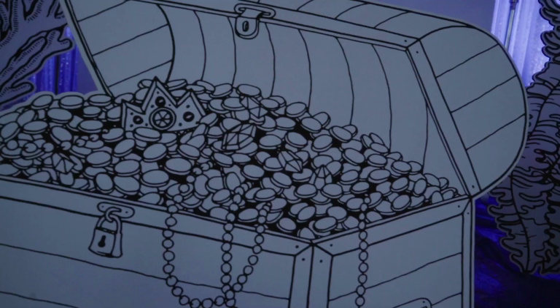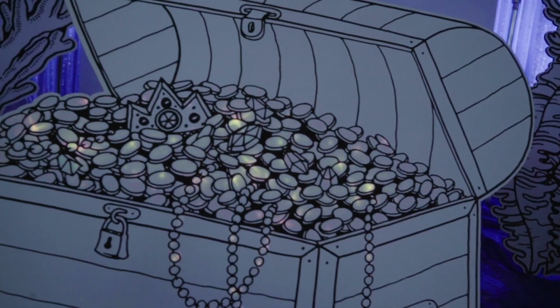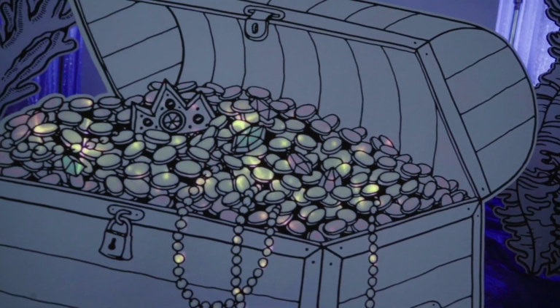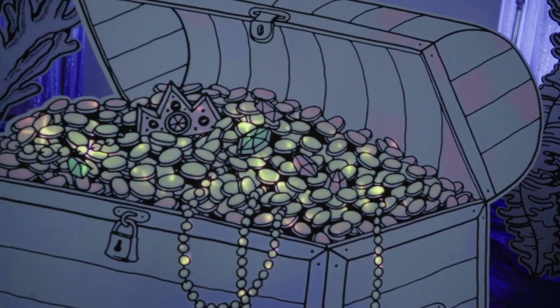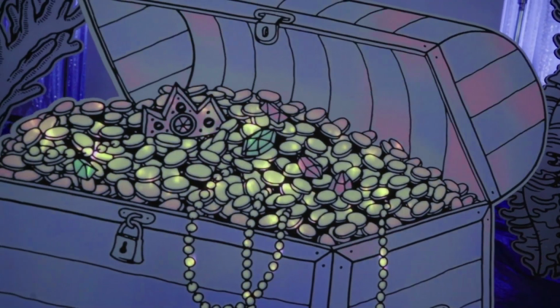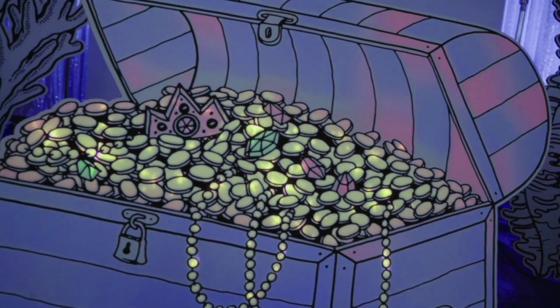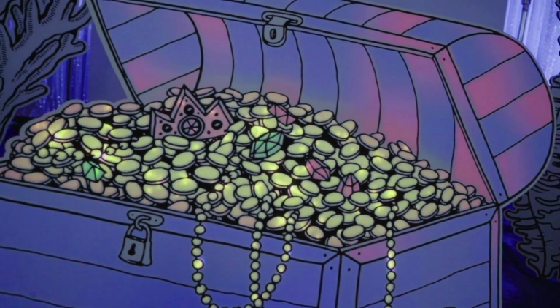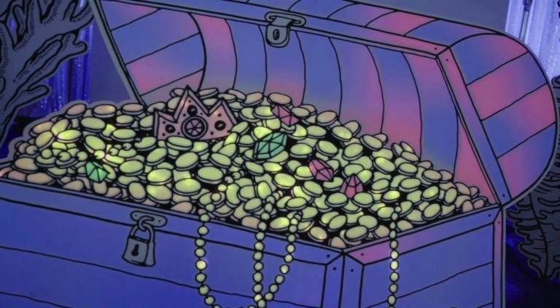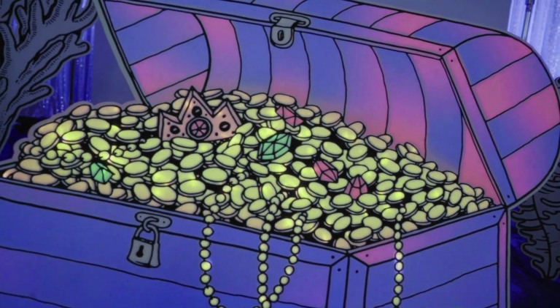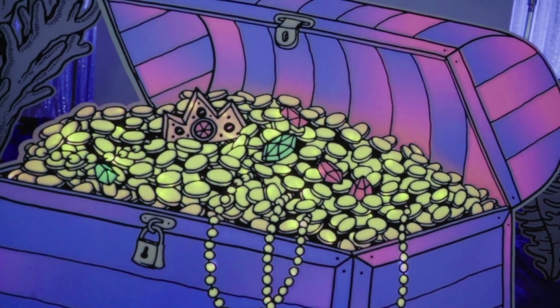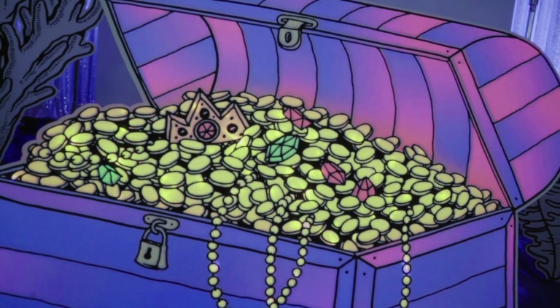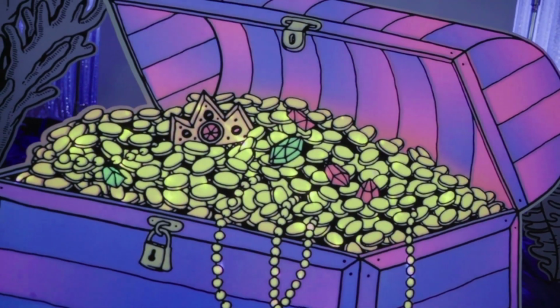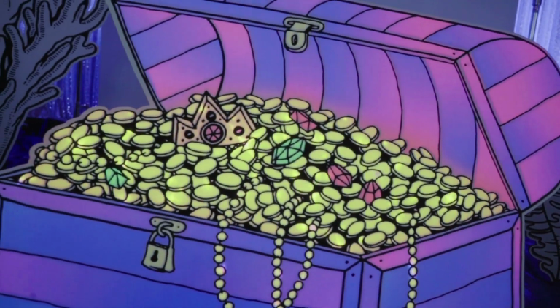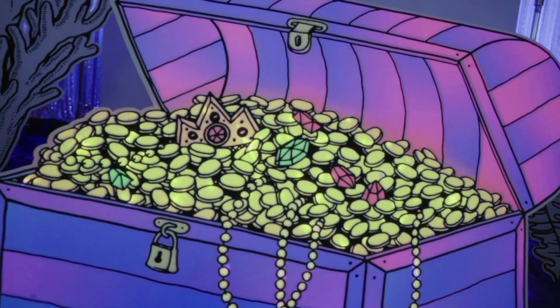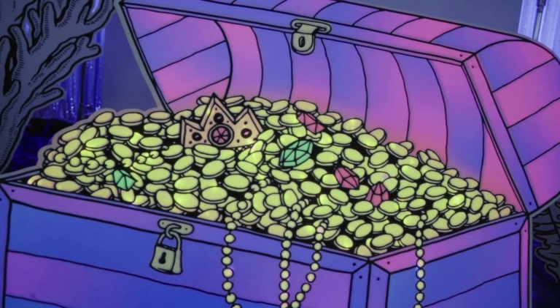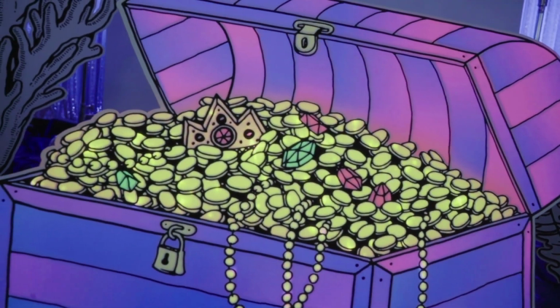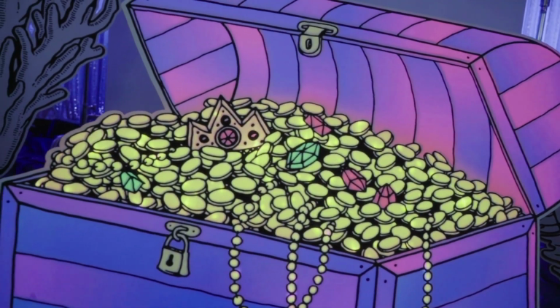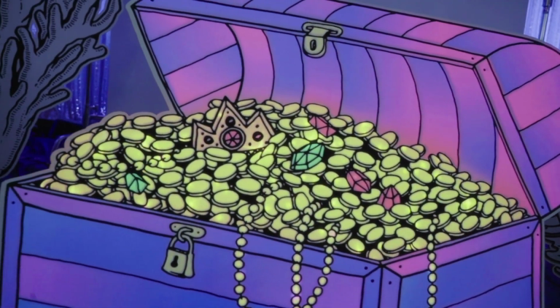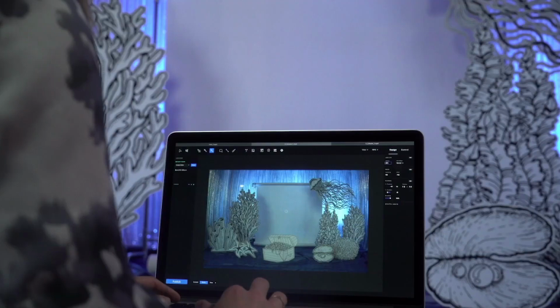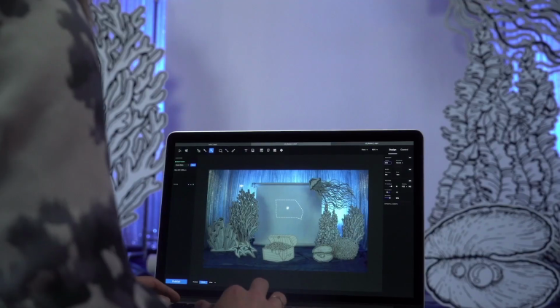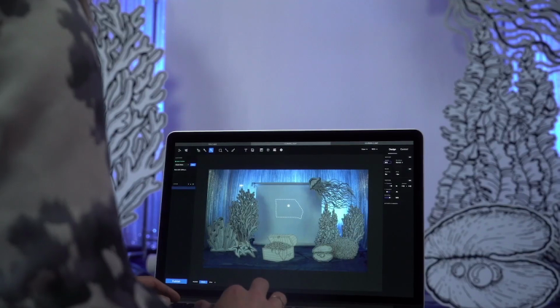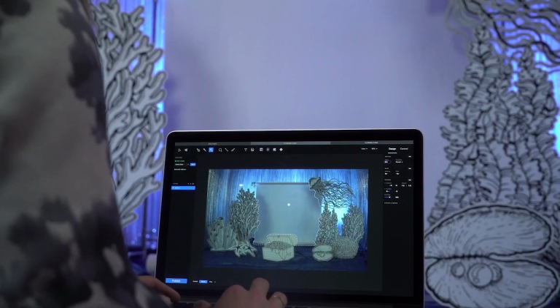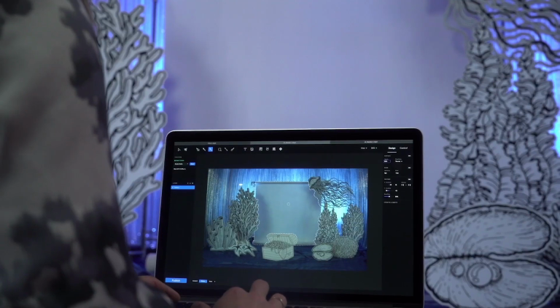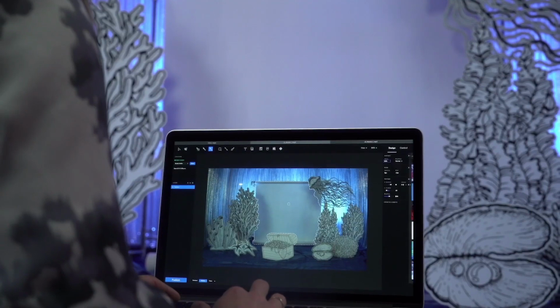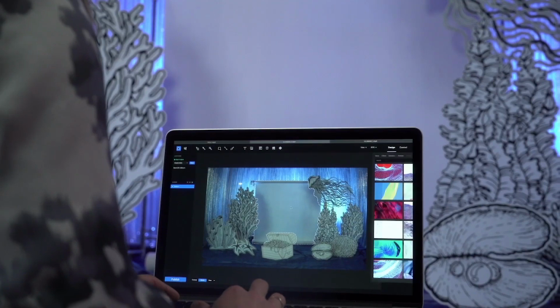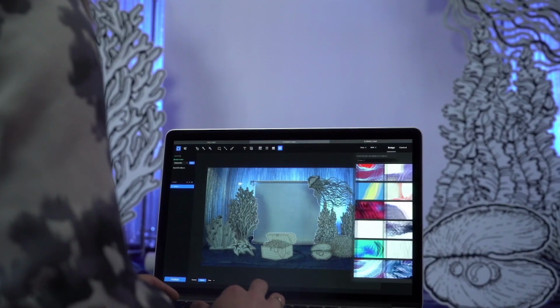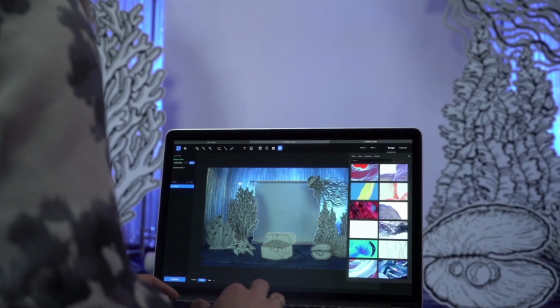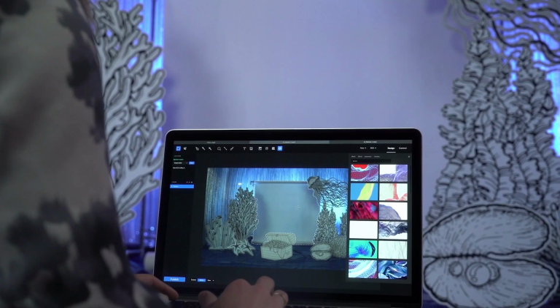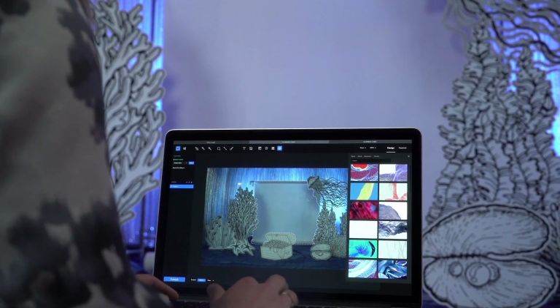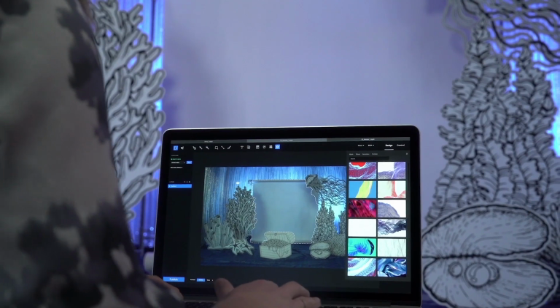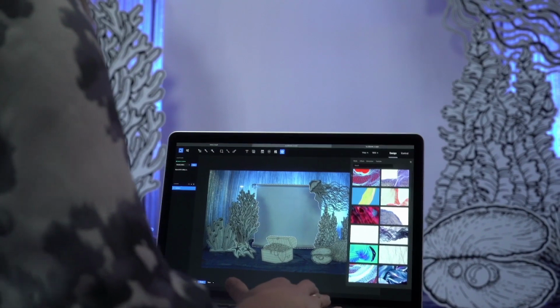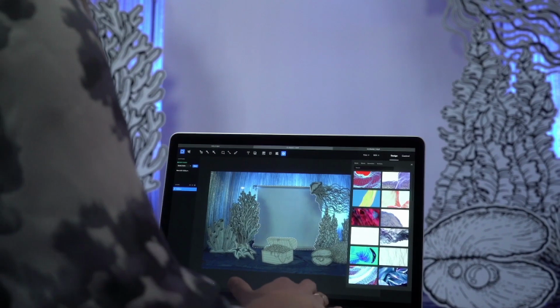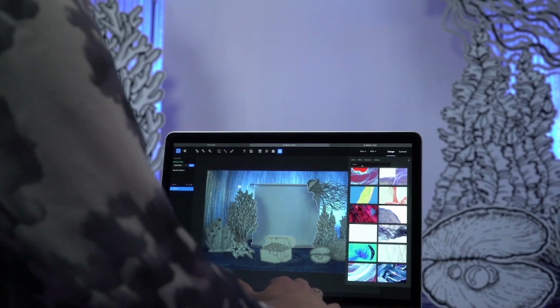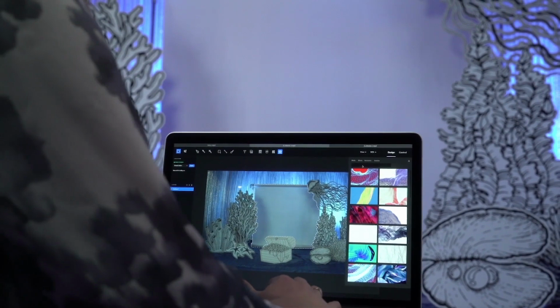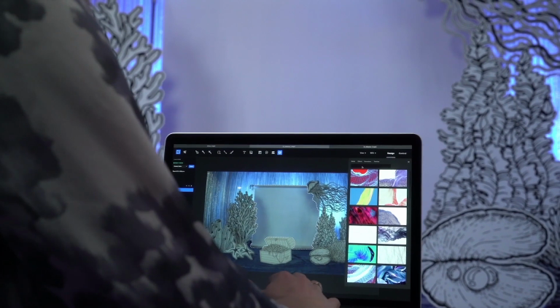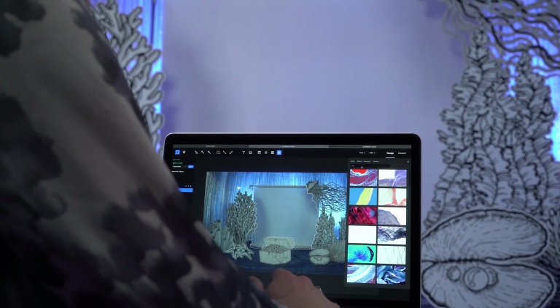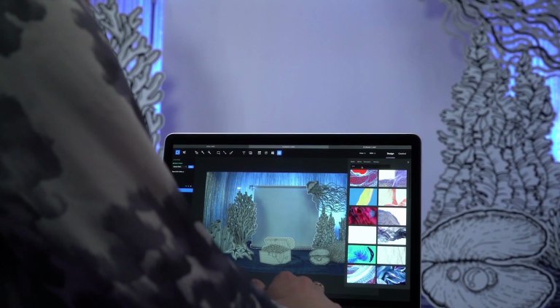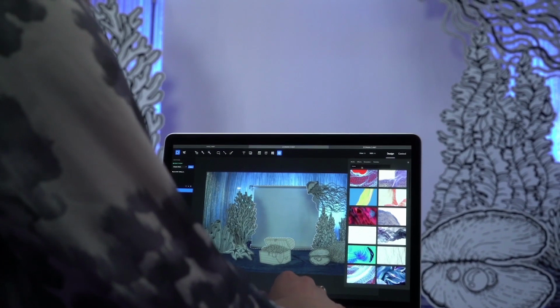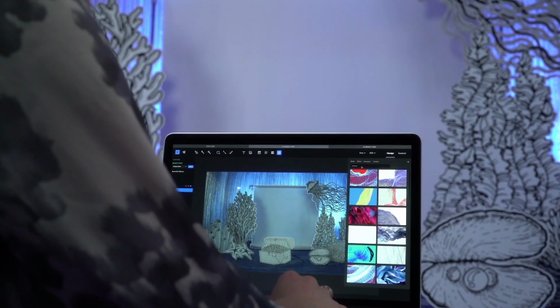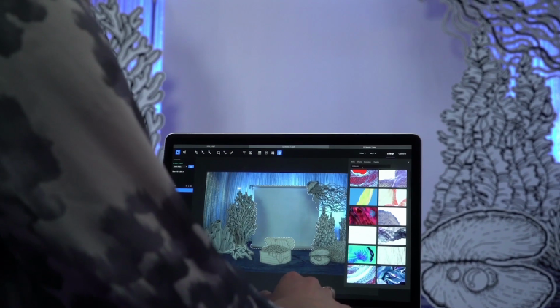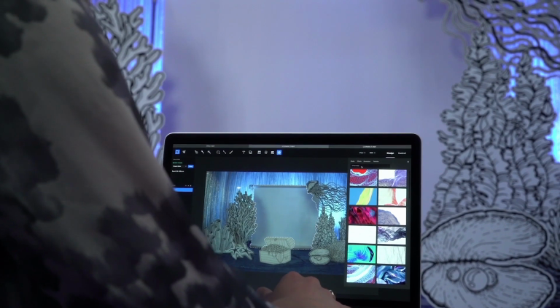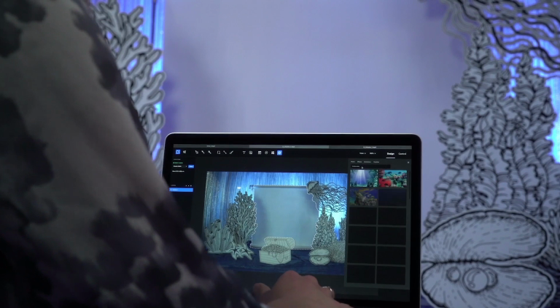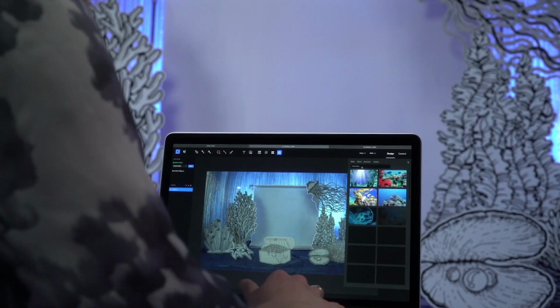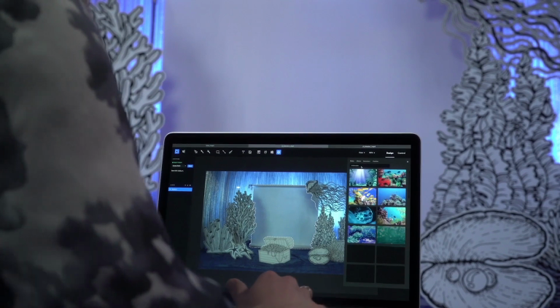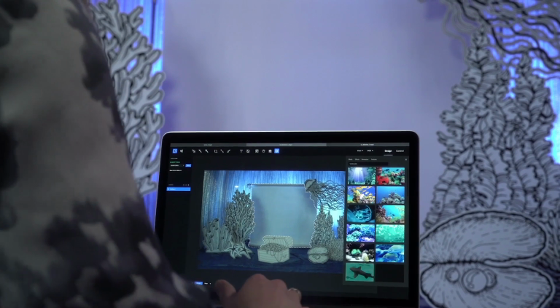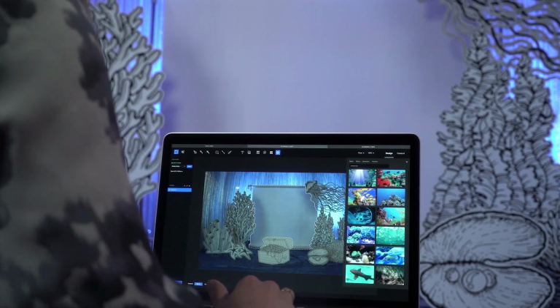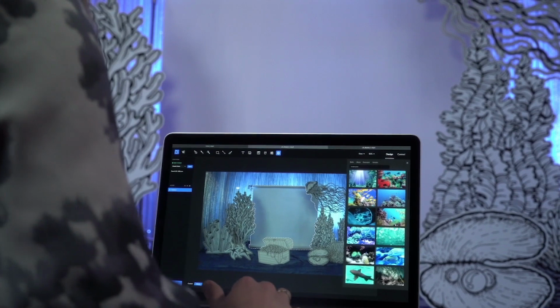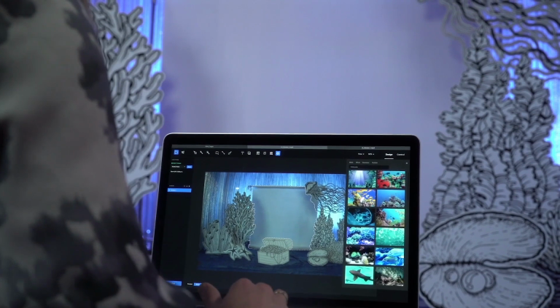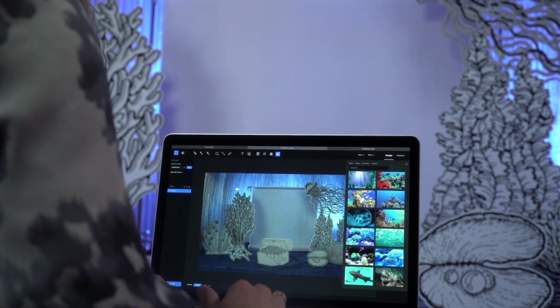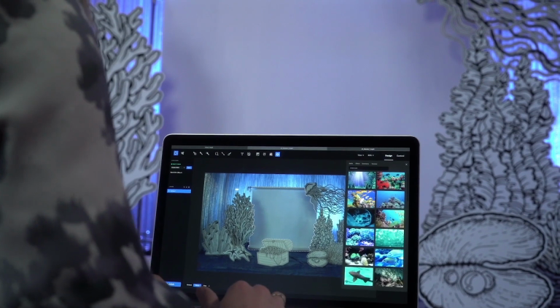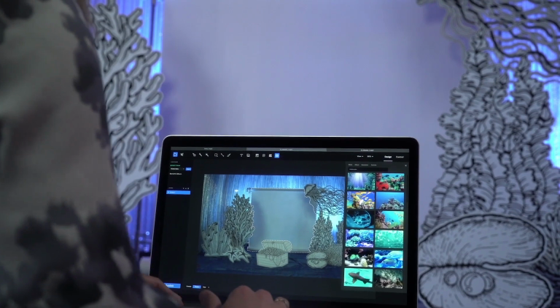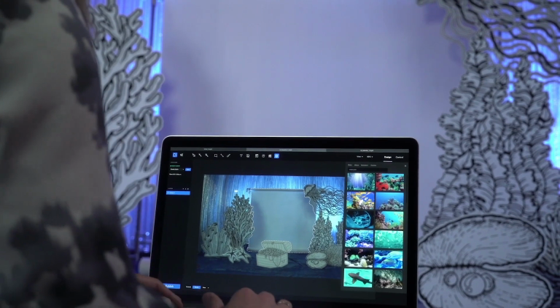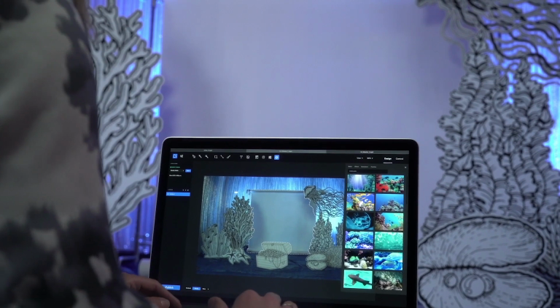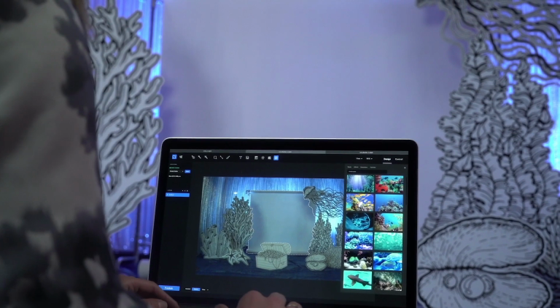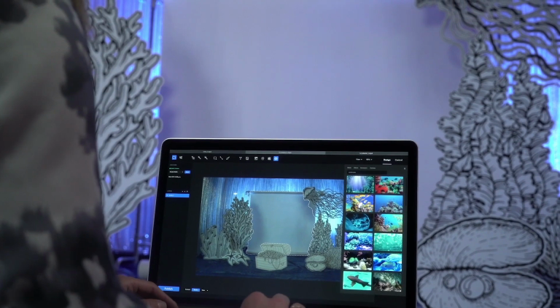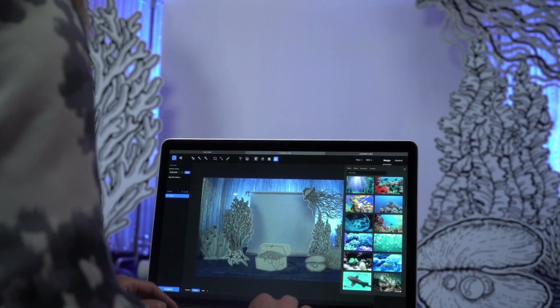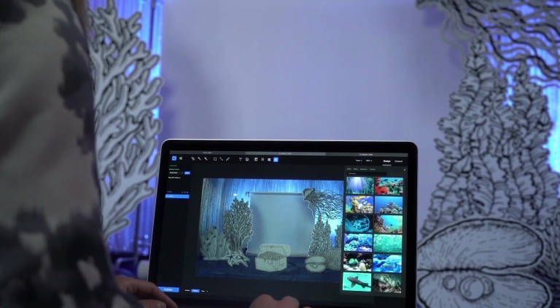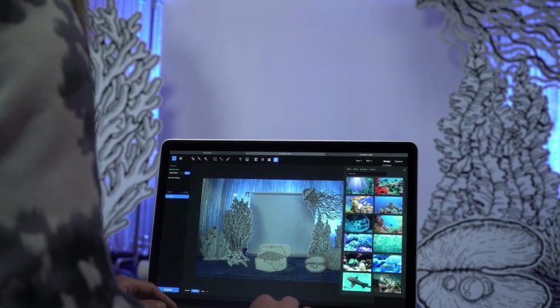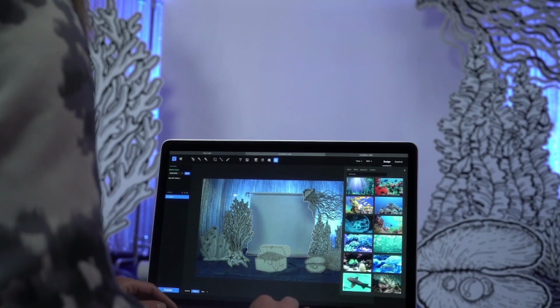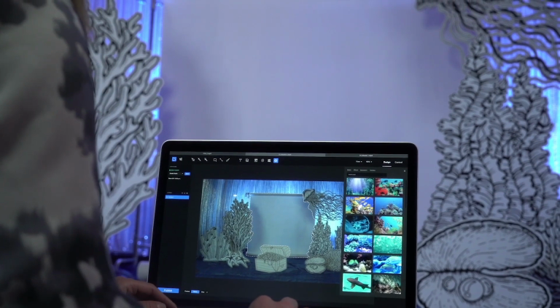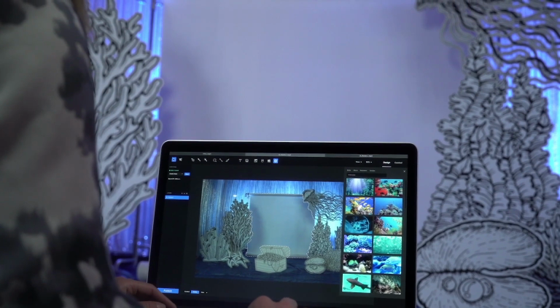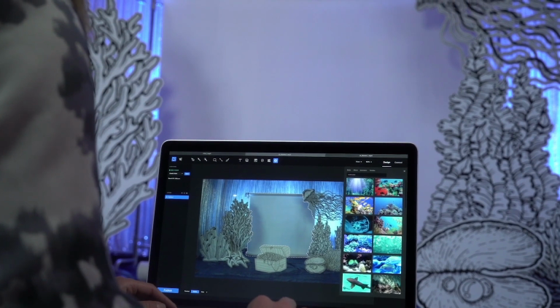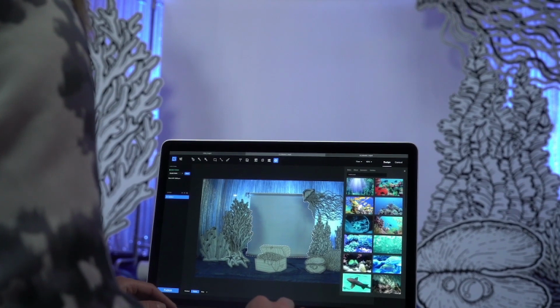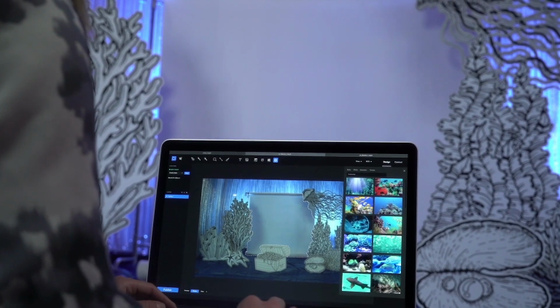Lightform Creator's suite of projected AR design tools, effects, and stock videos make it easy to create magic in minutes.